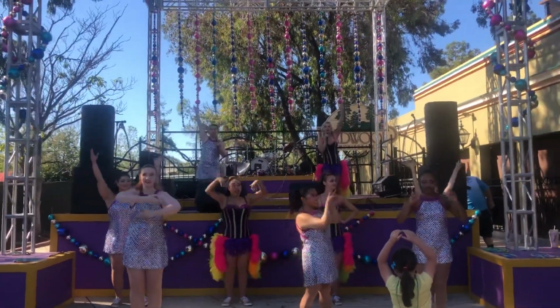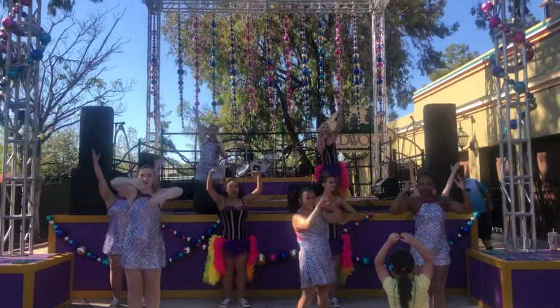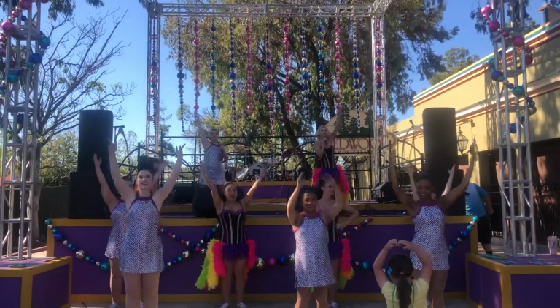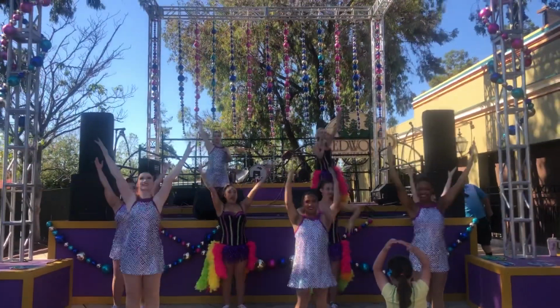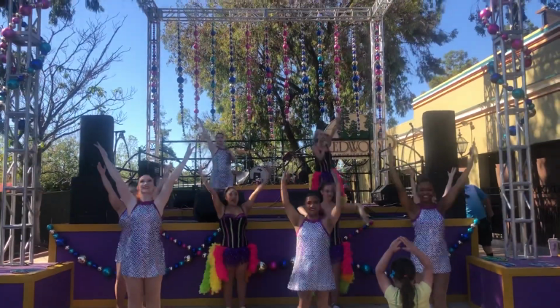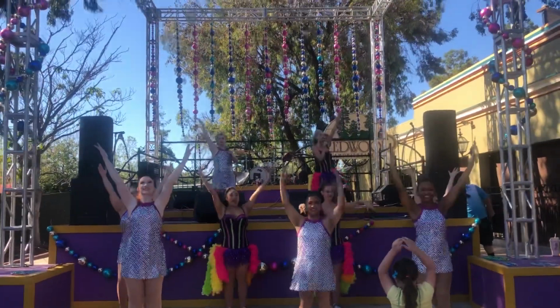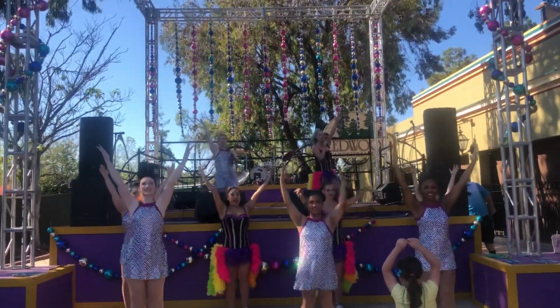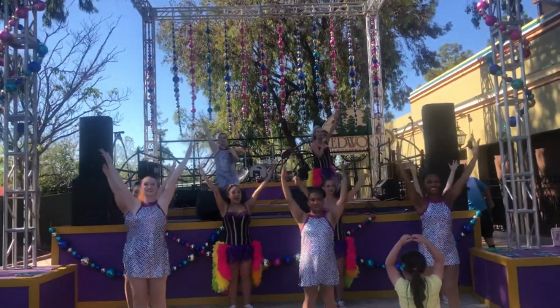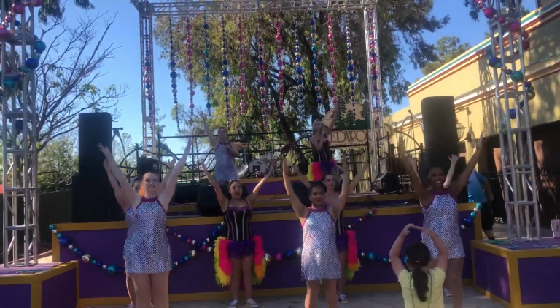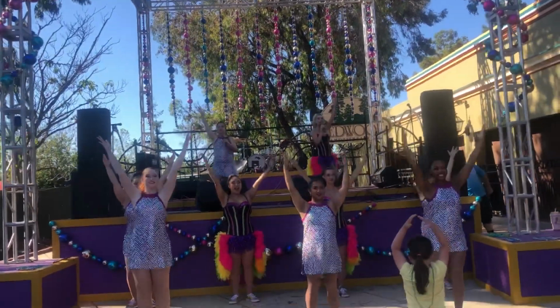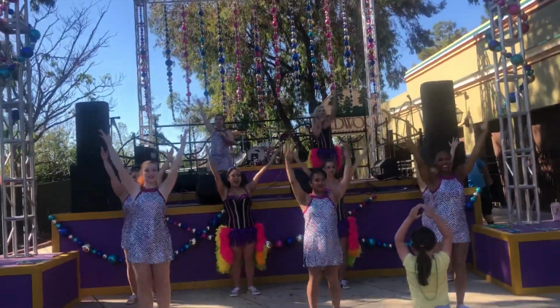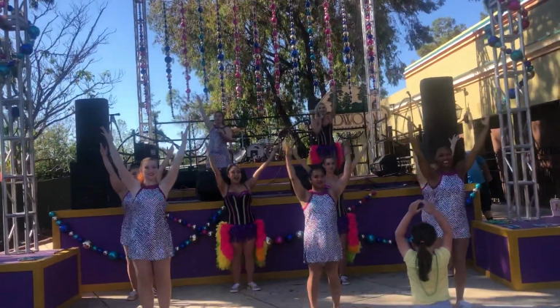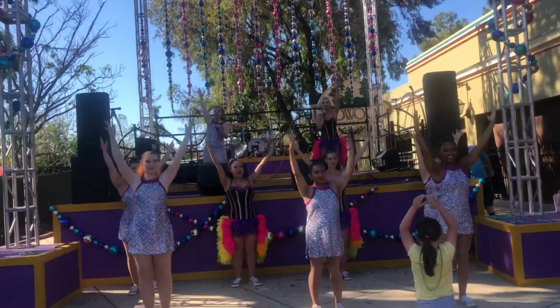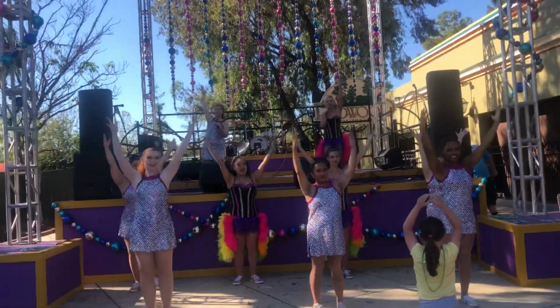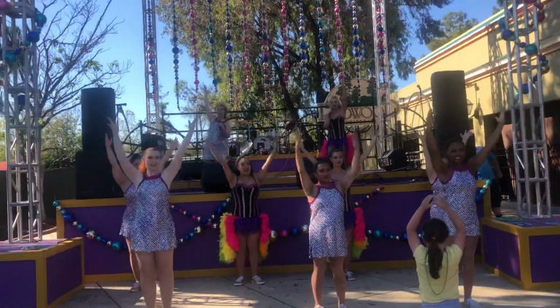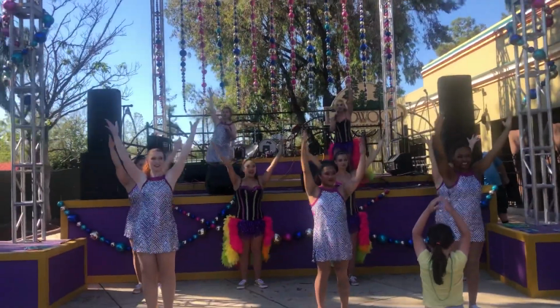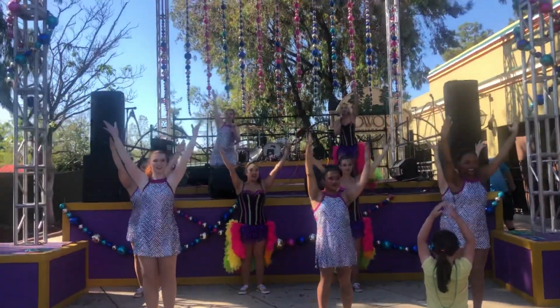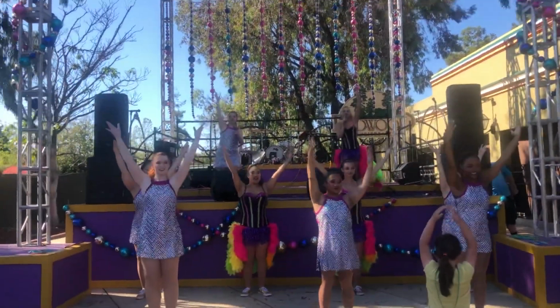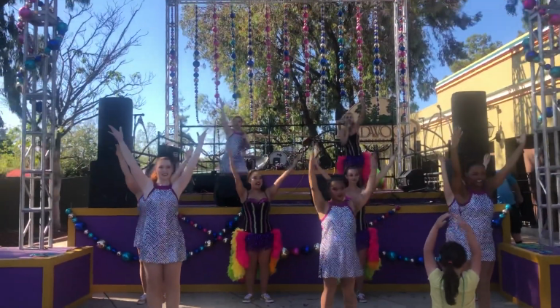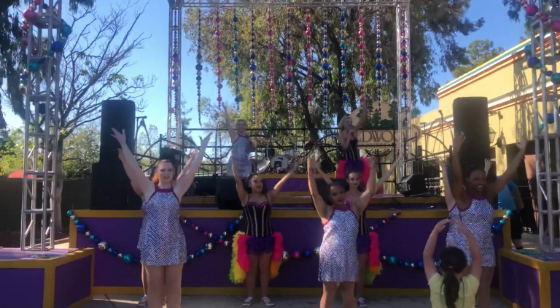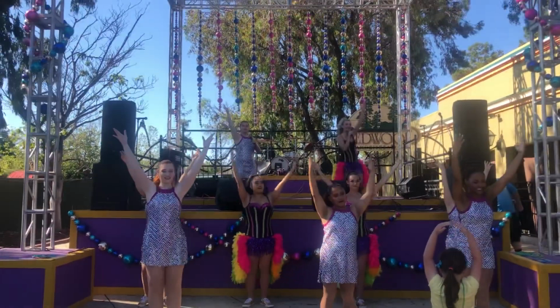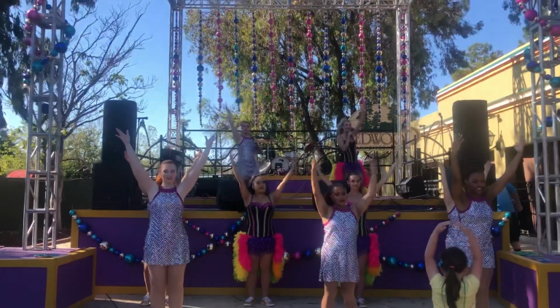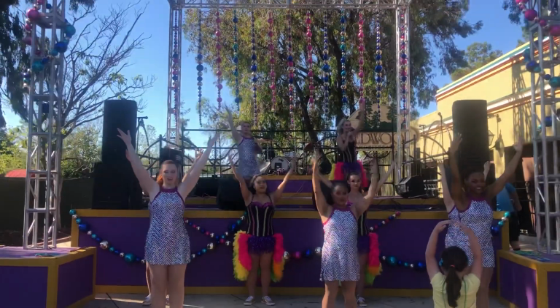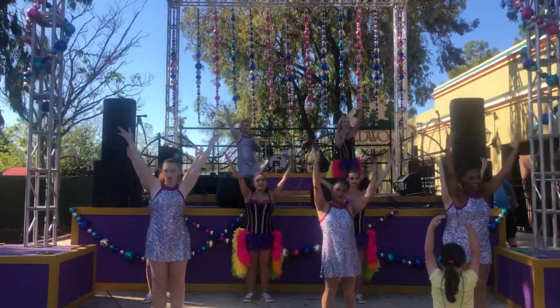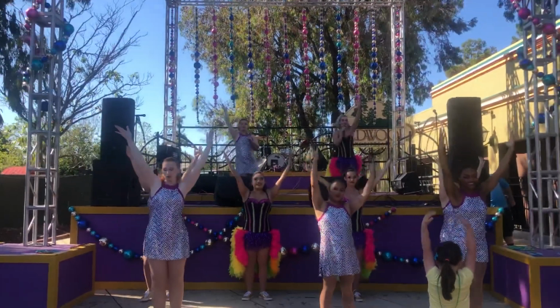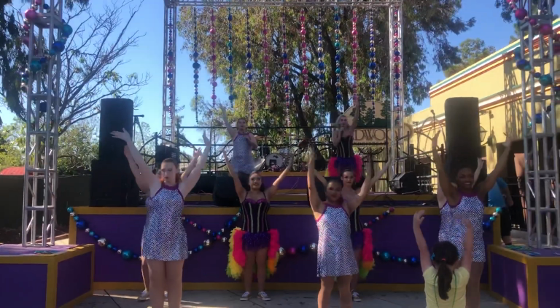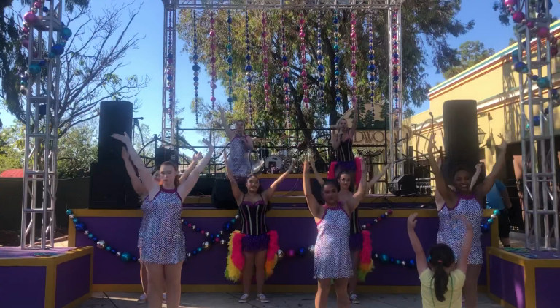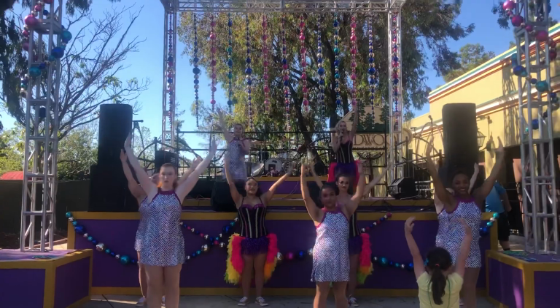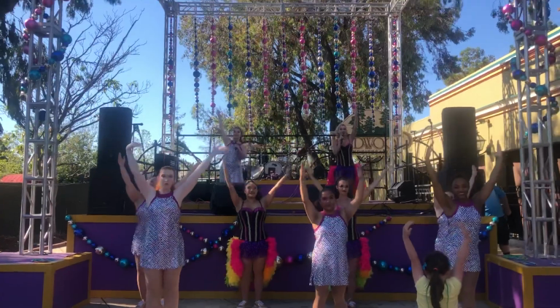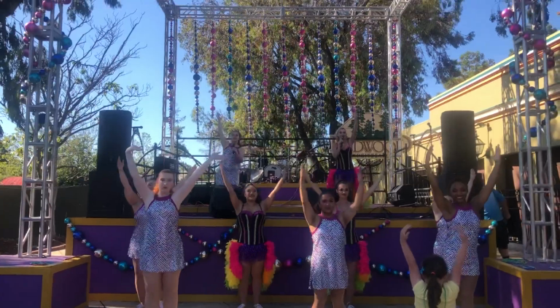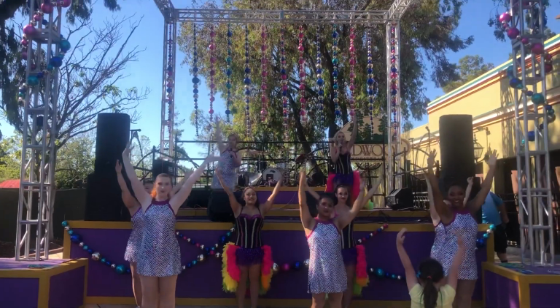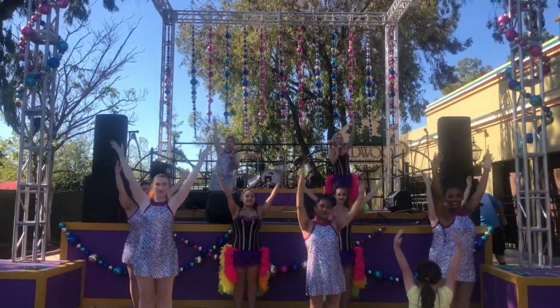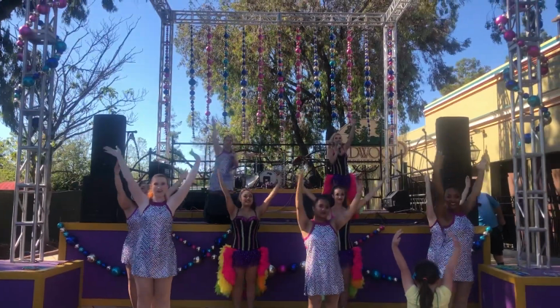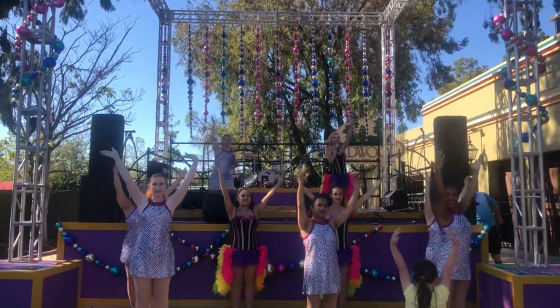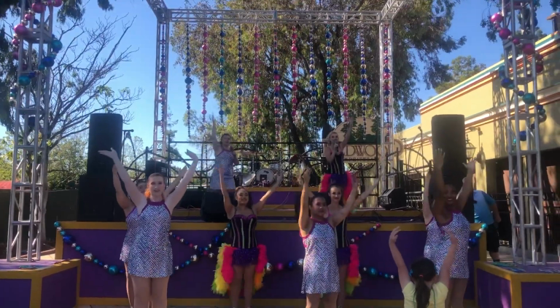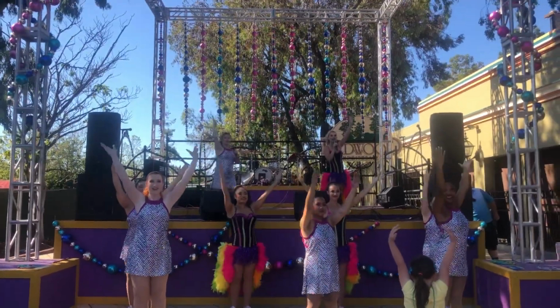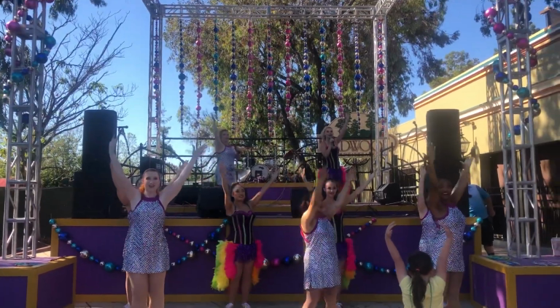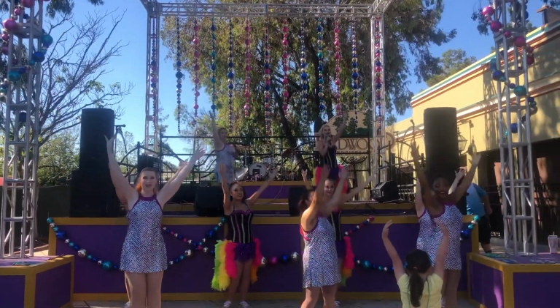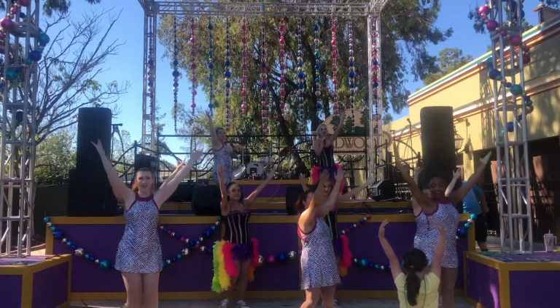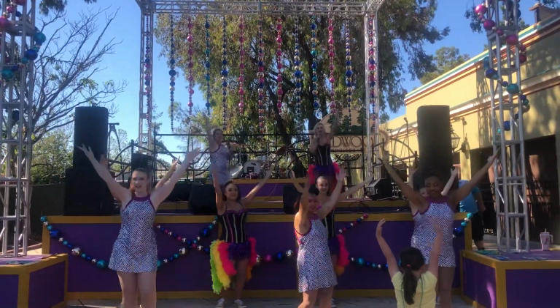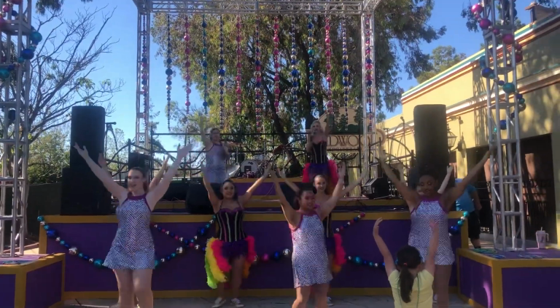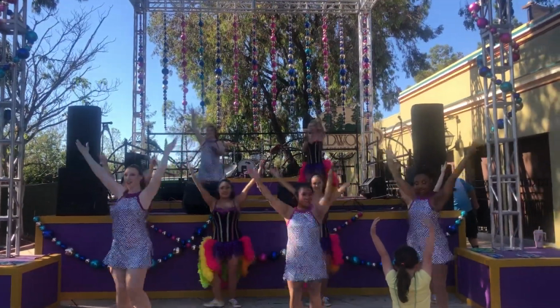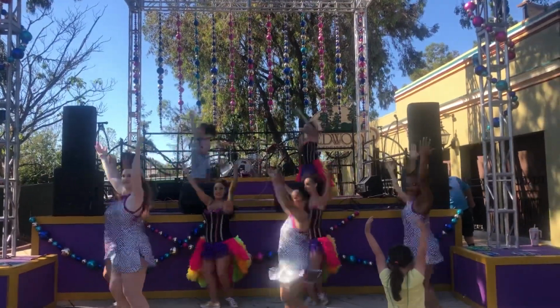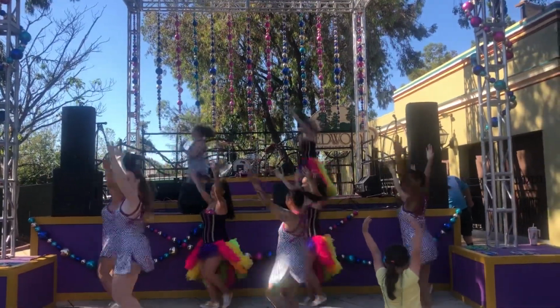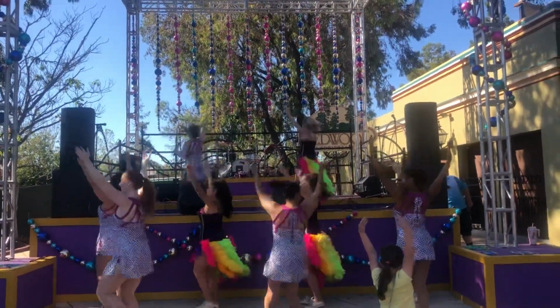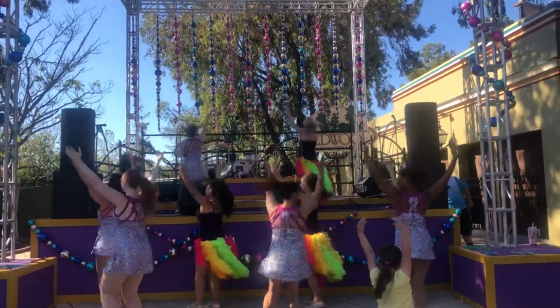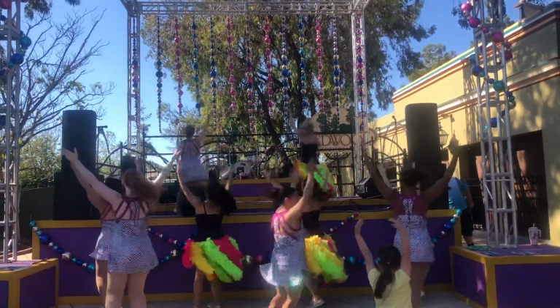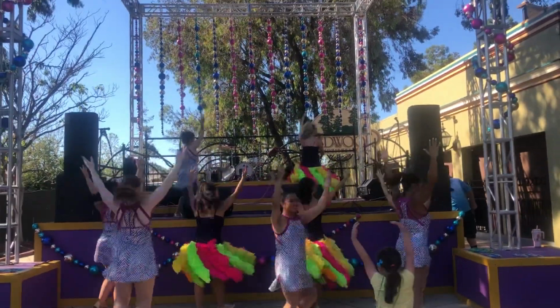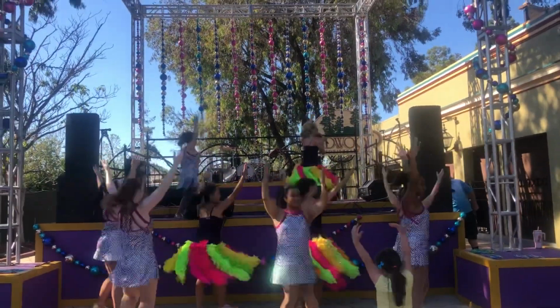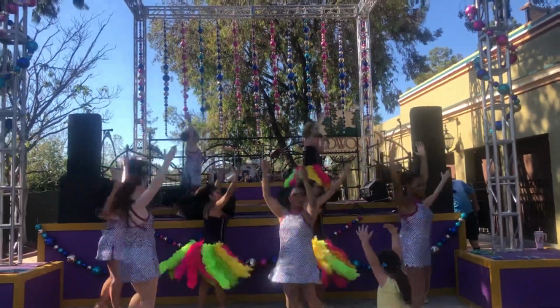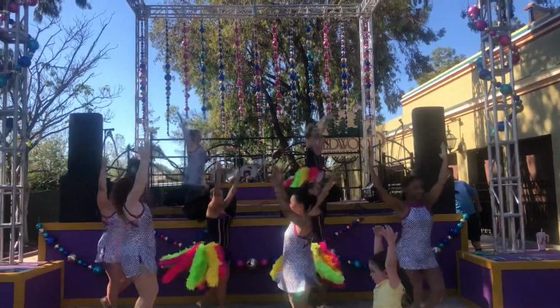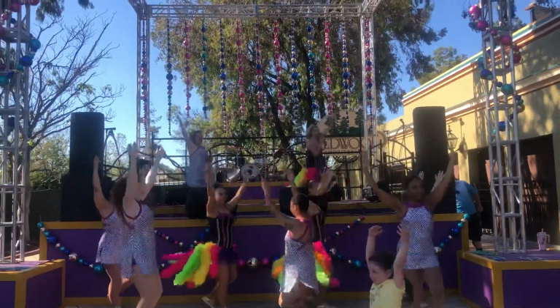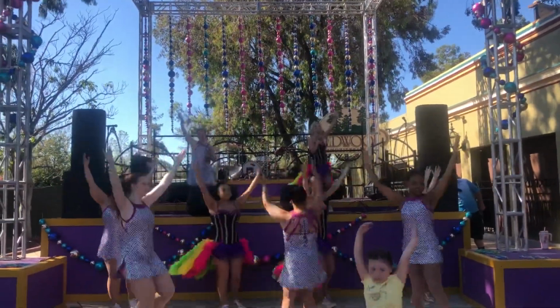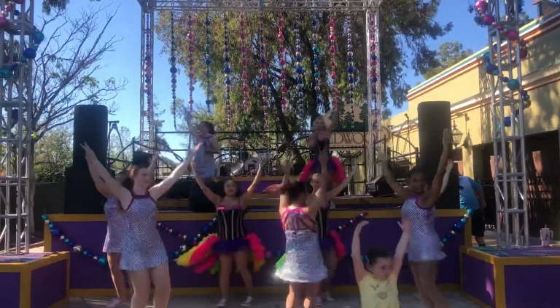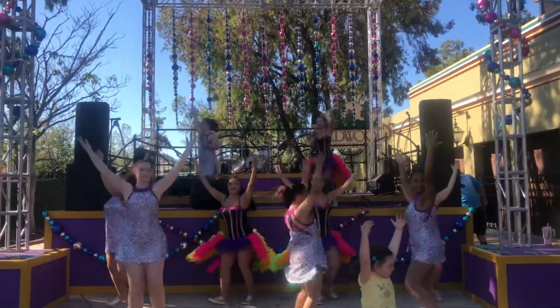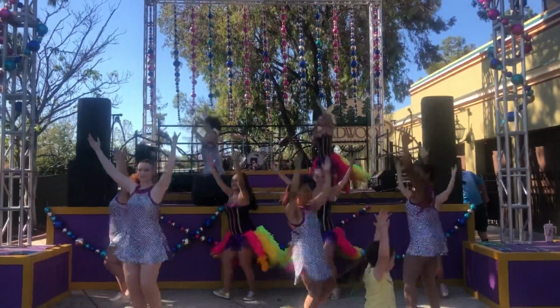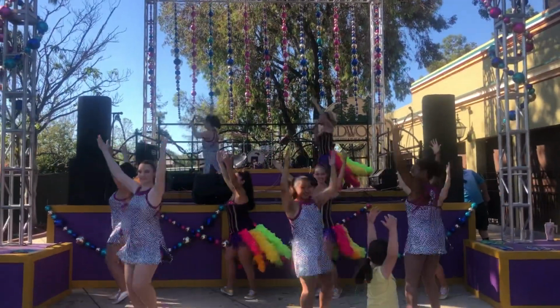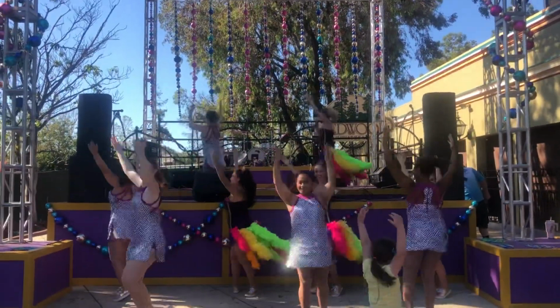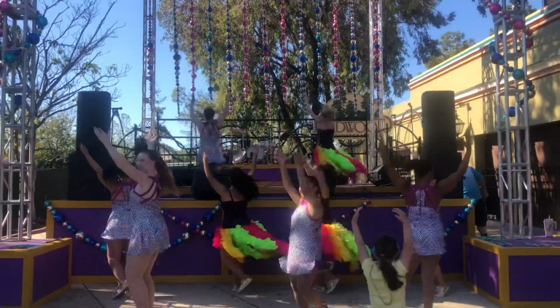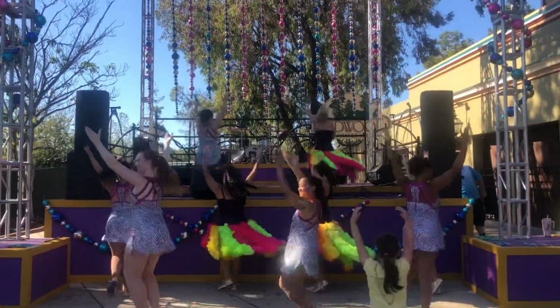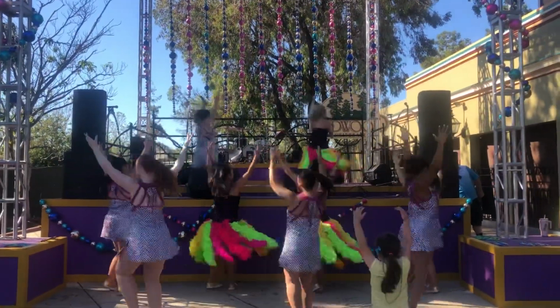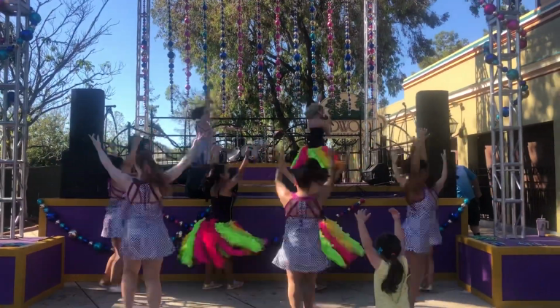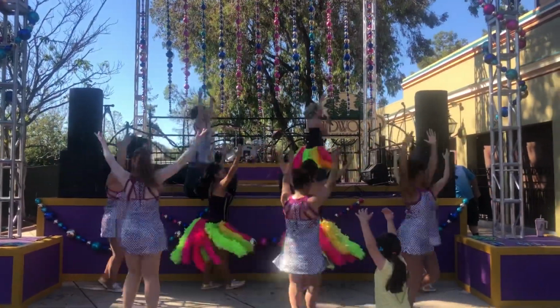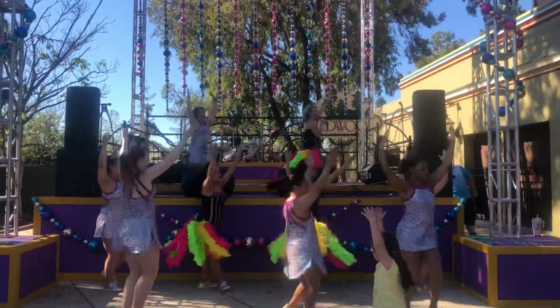I'm going to turn in five, six, five, six, seven, eight. And one, two, three, four, five, six.